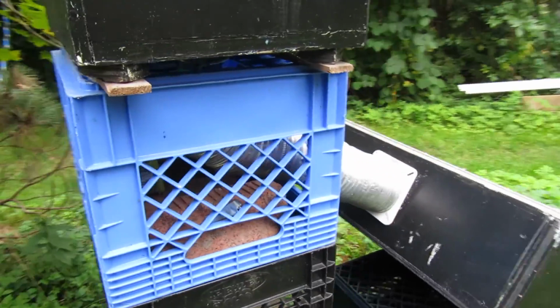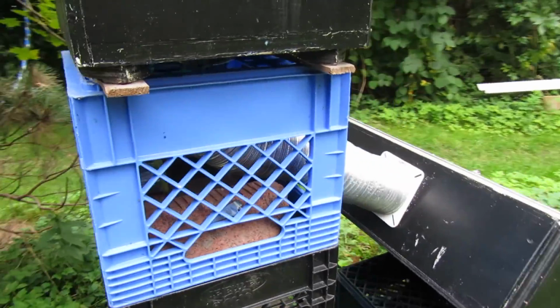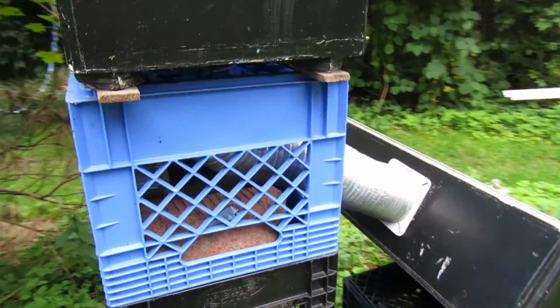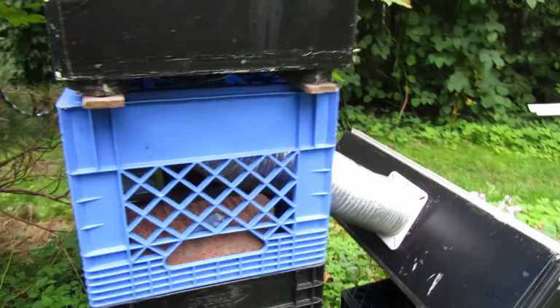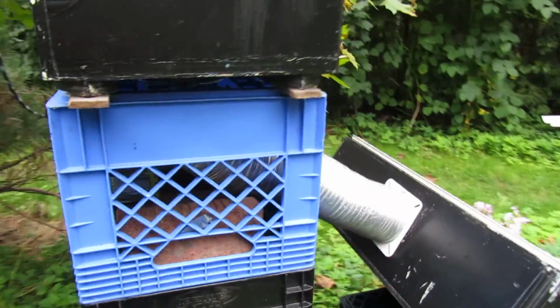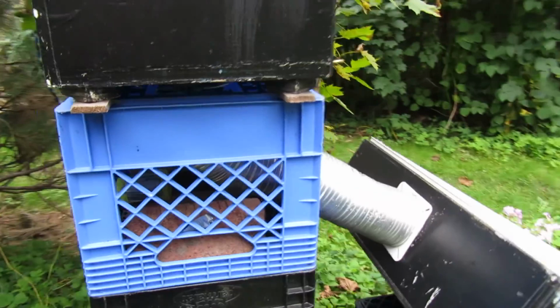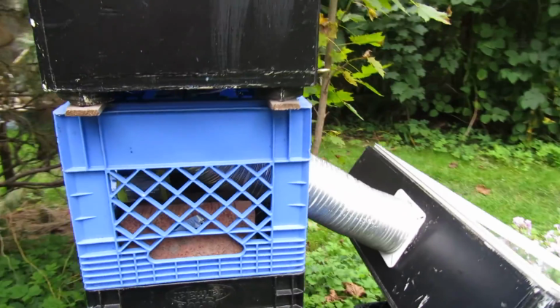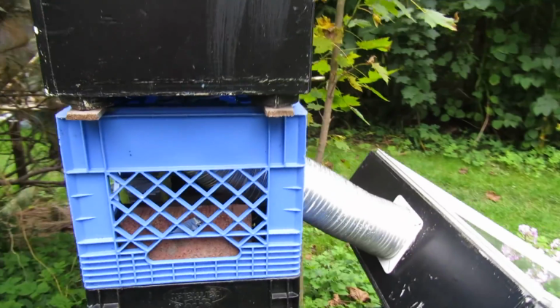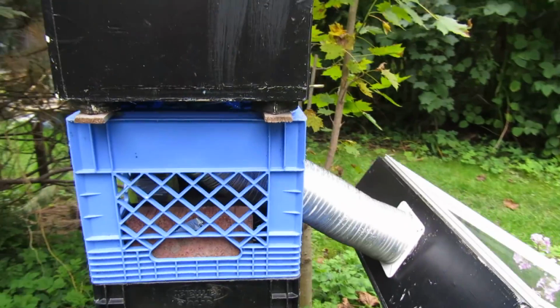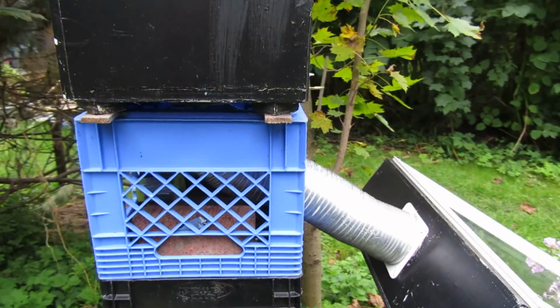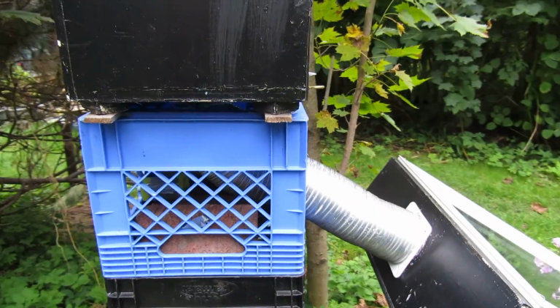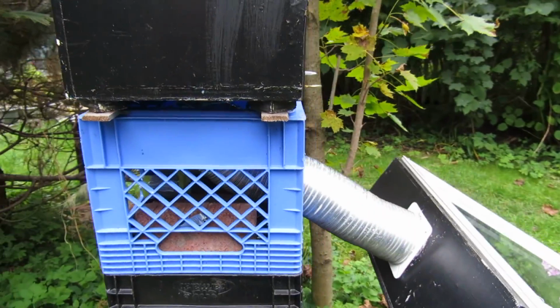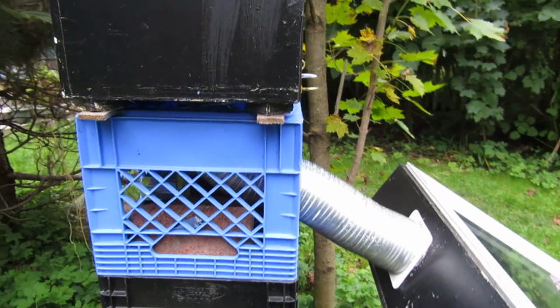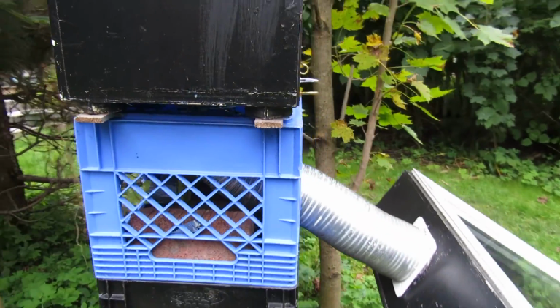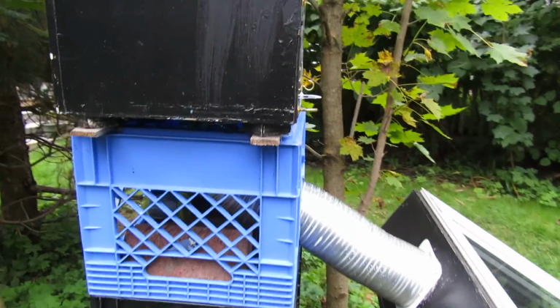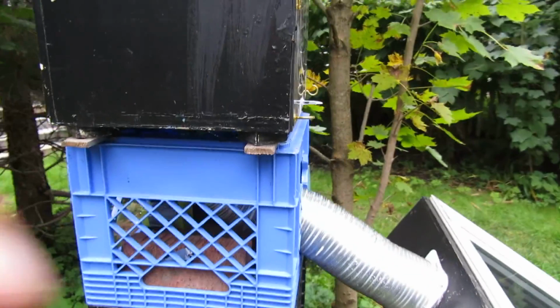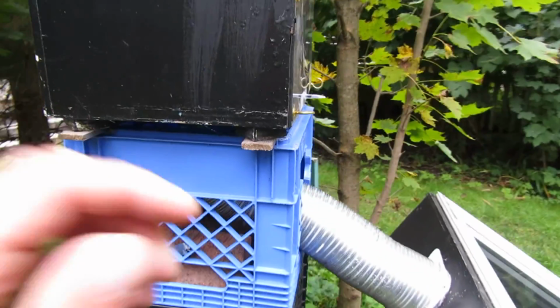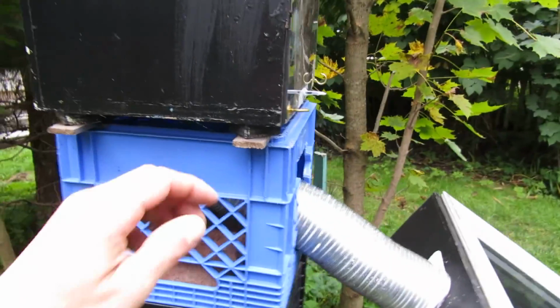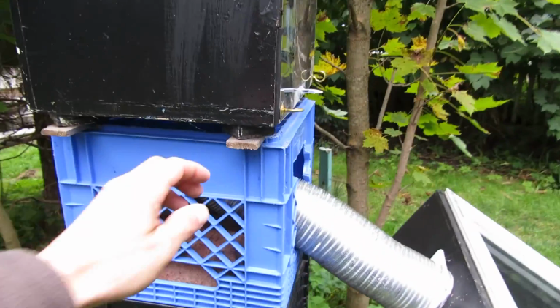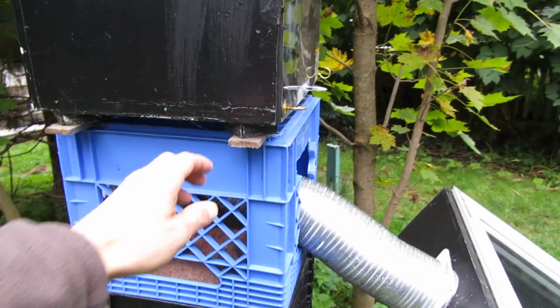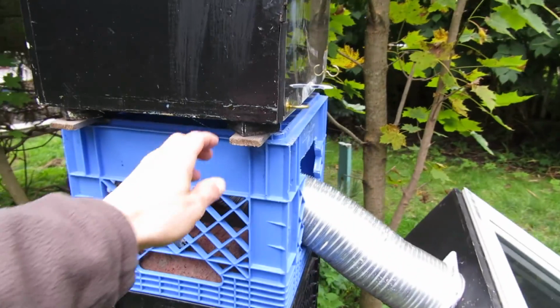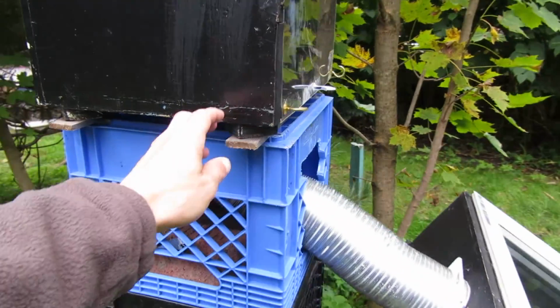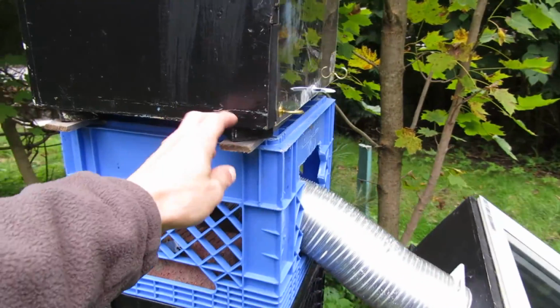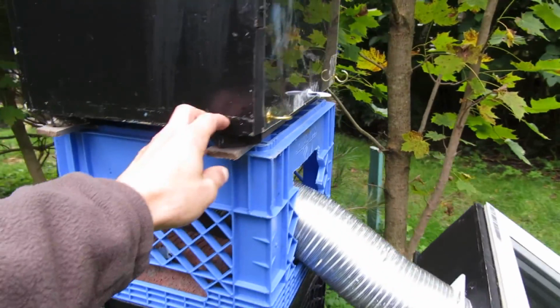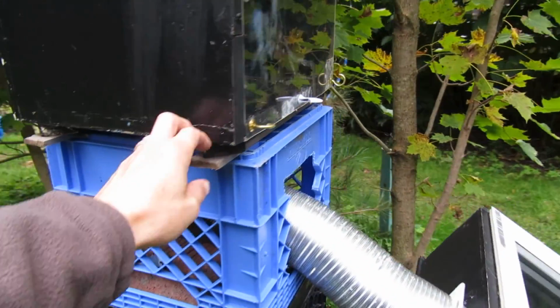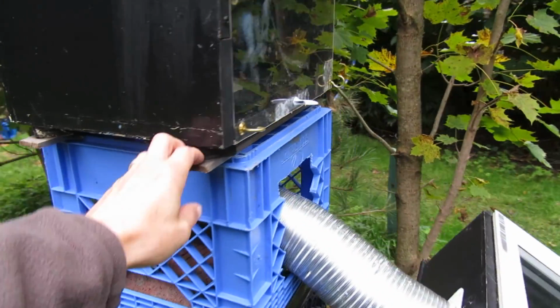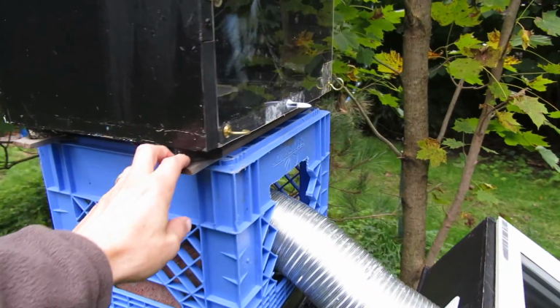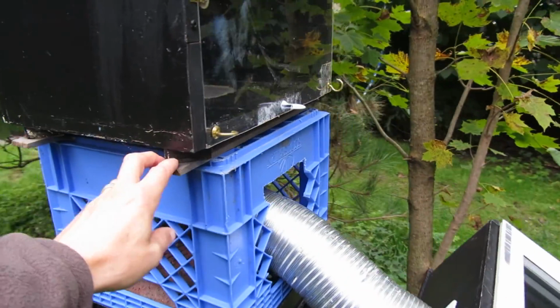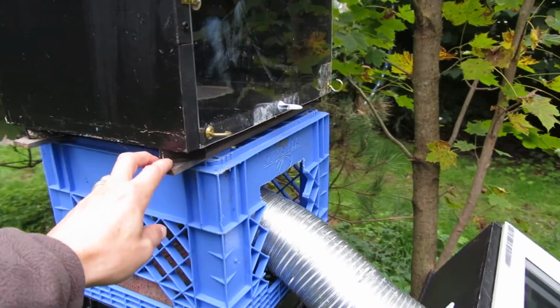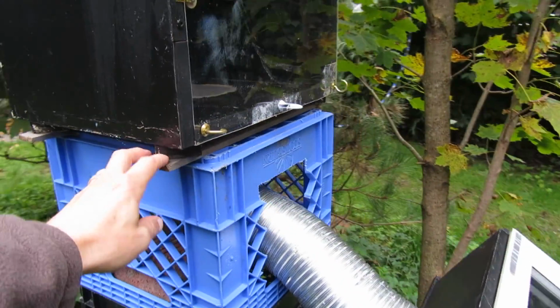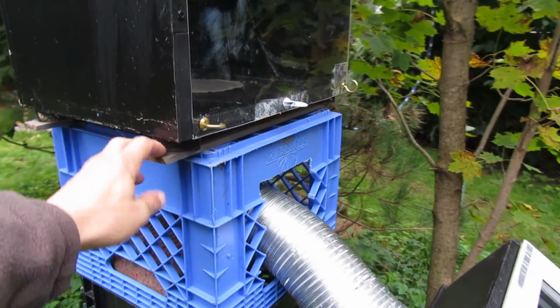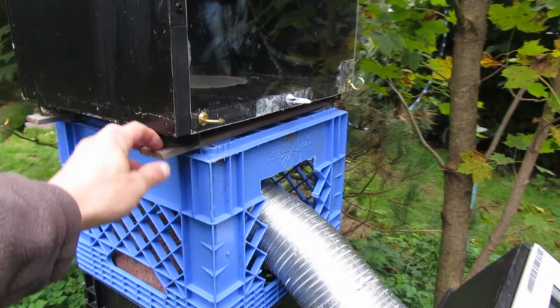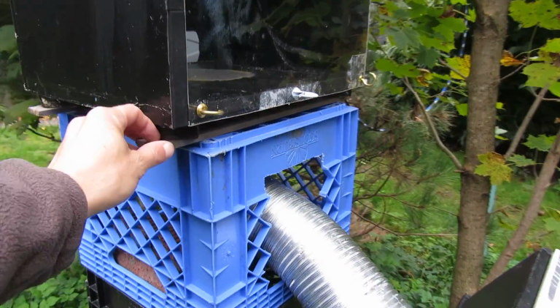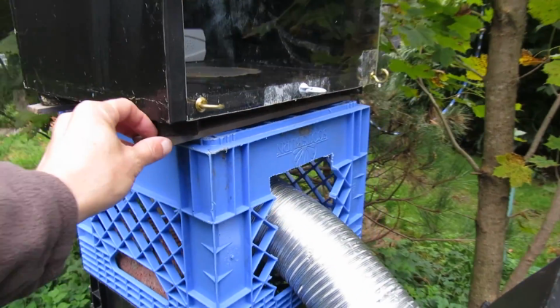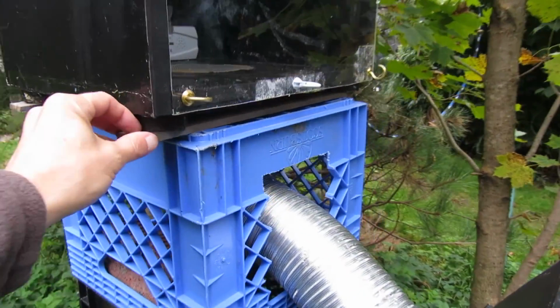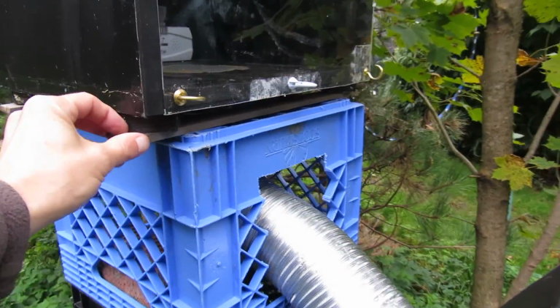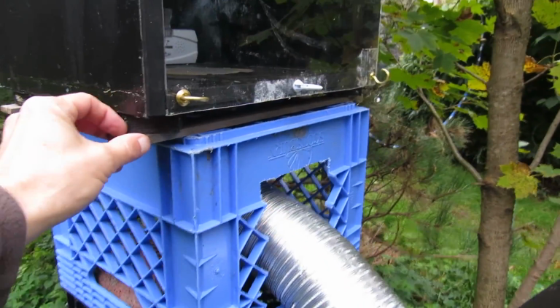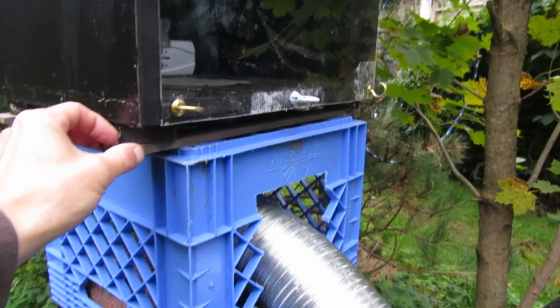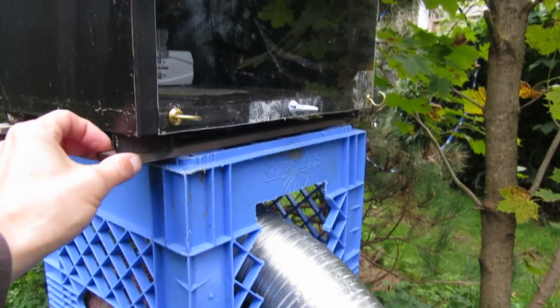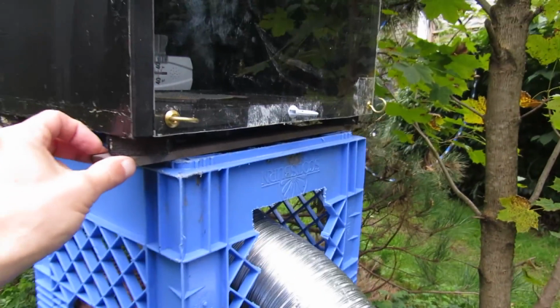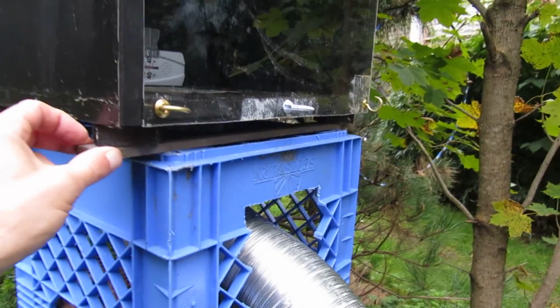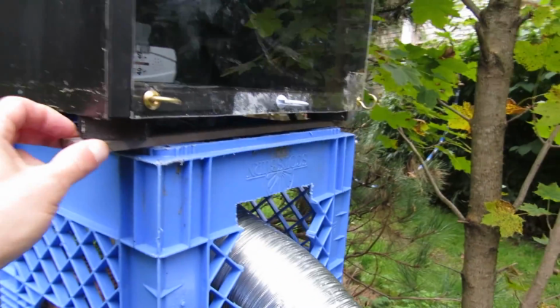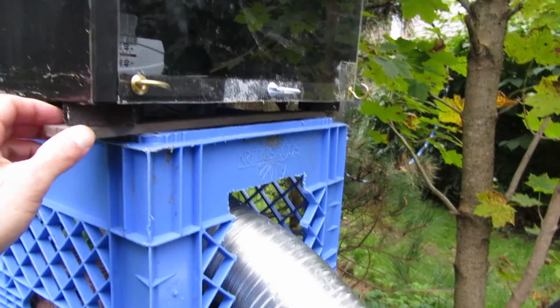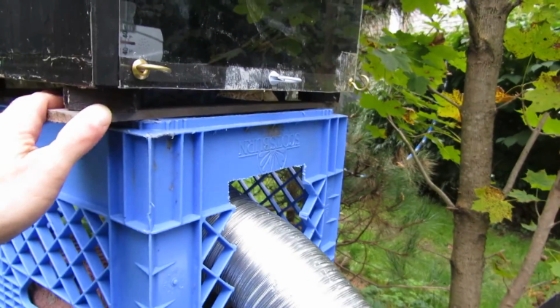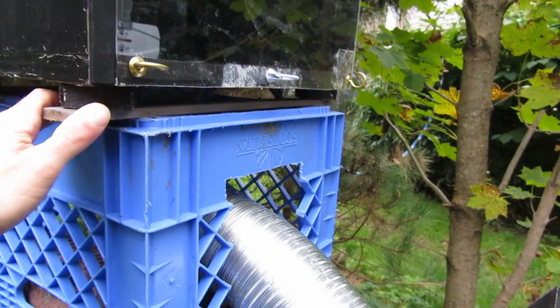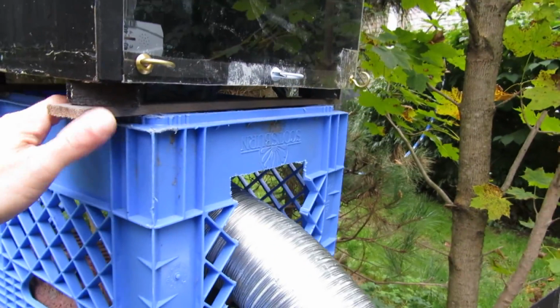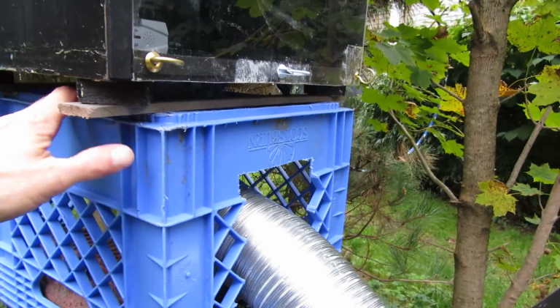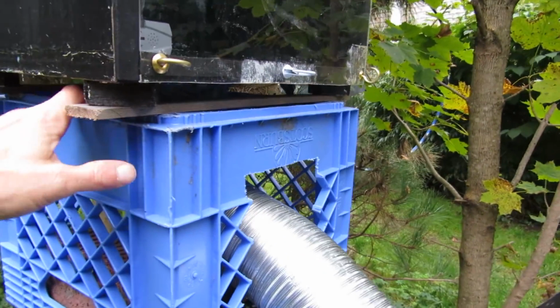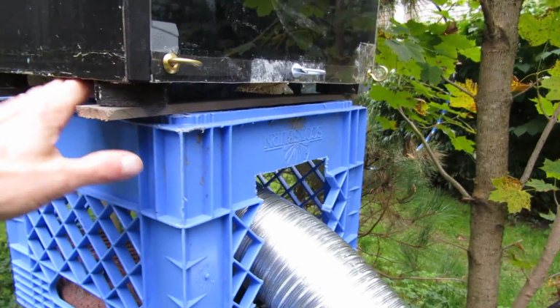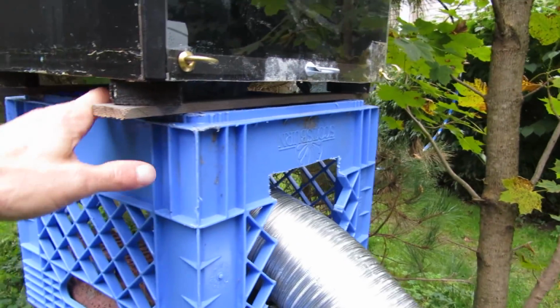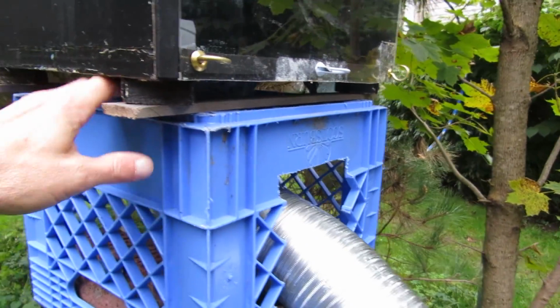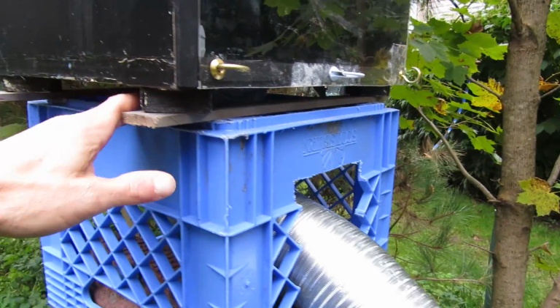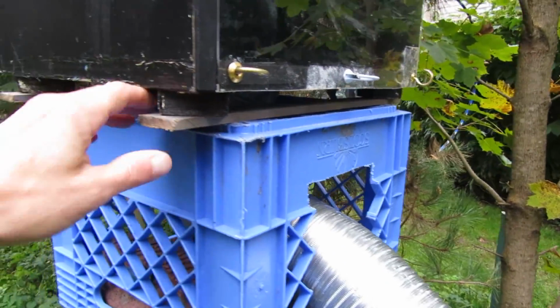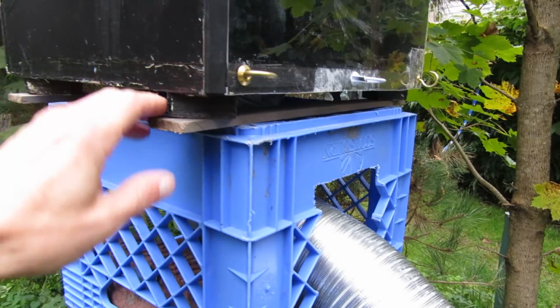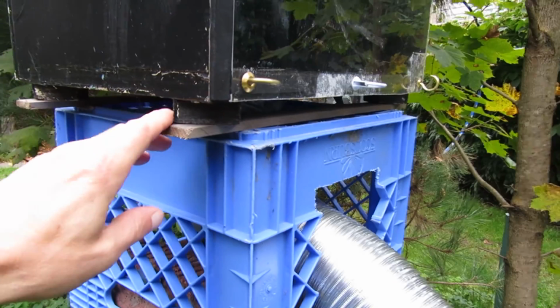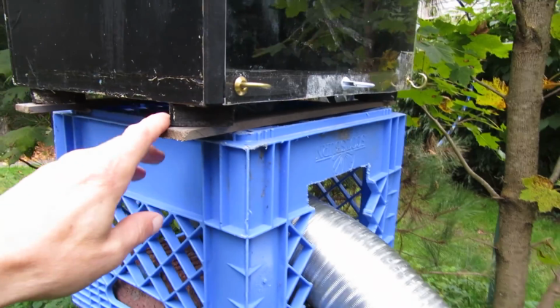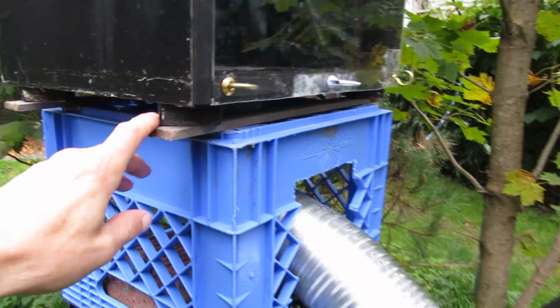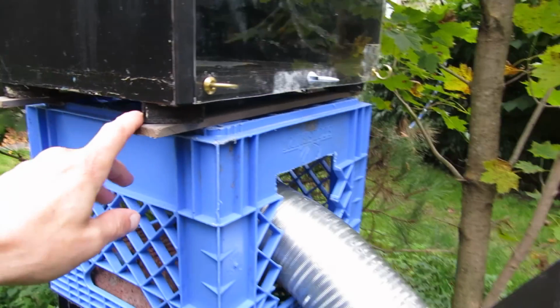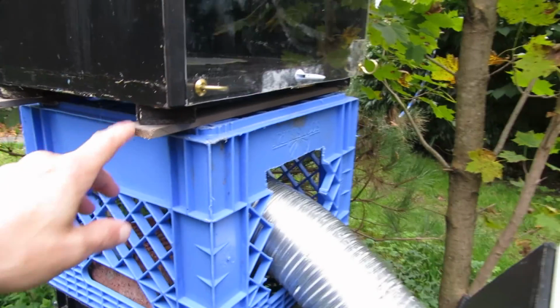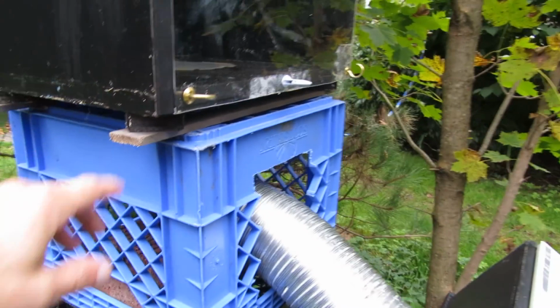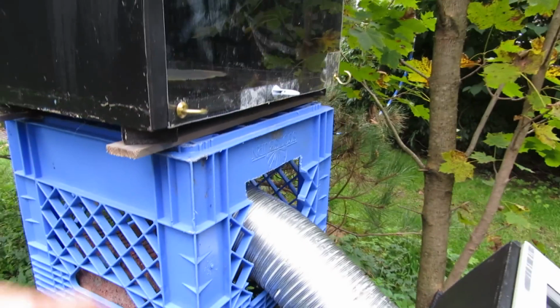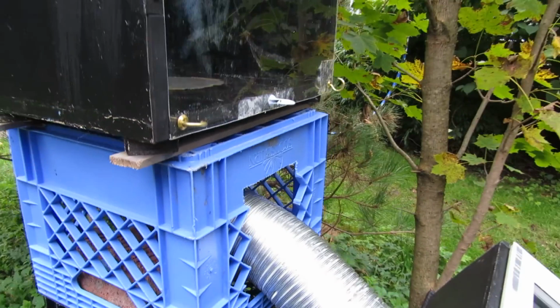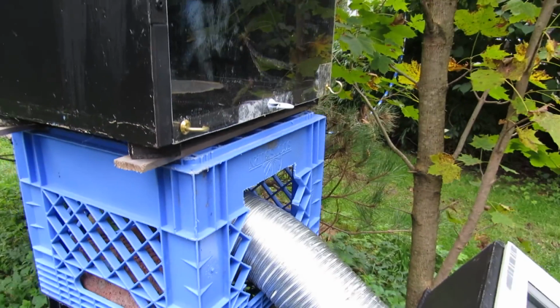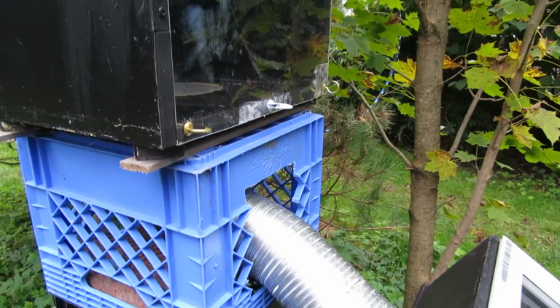I put these little strips of wood on the bottom so it sits flat on top of the milk cartons.